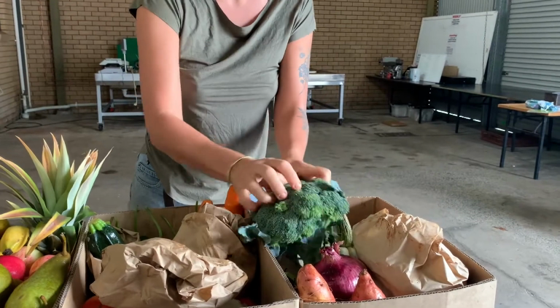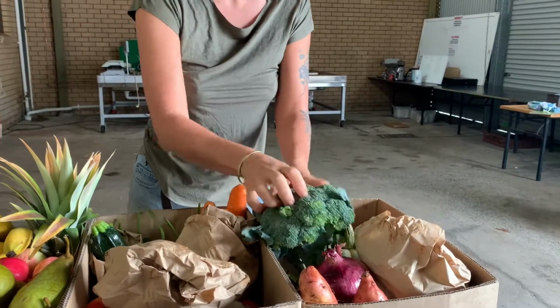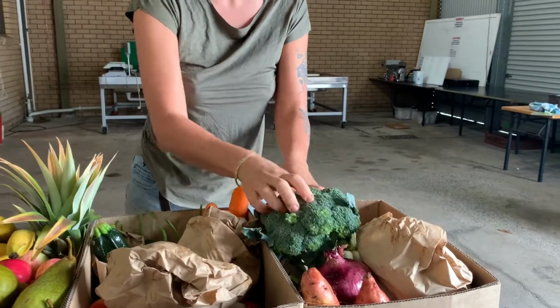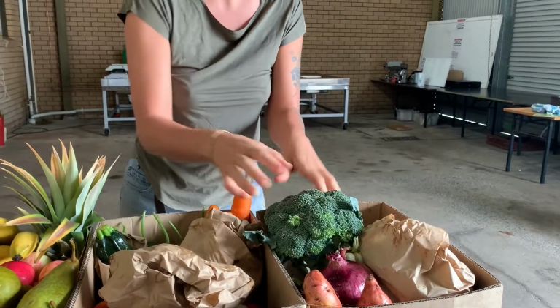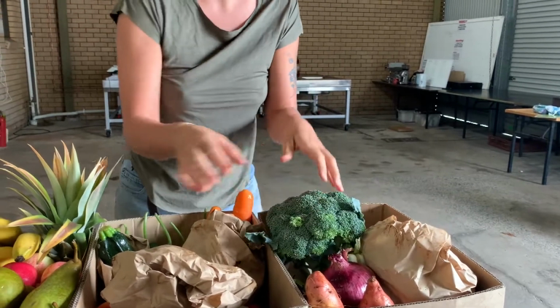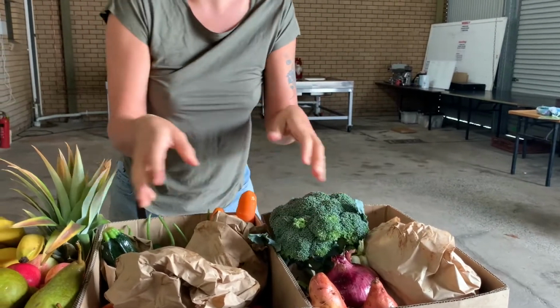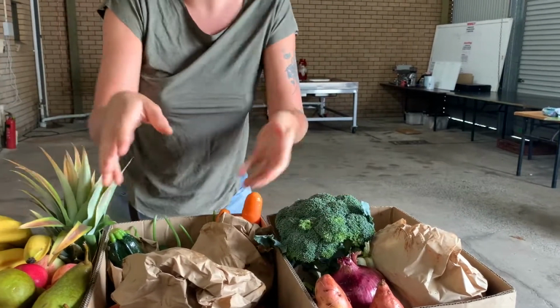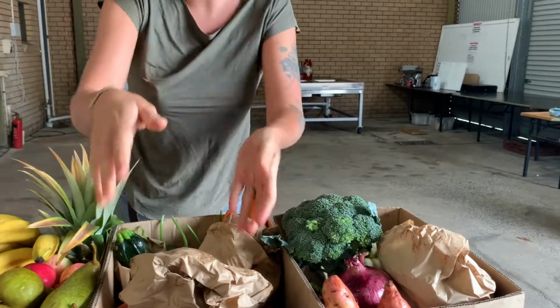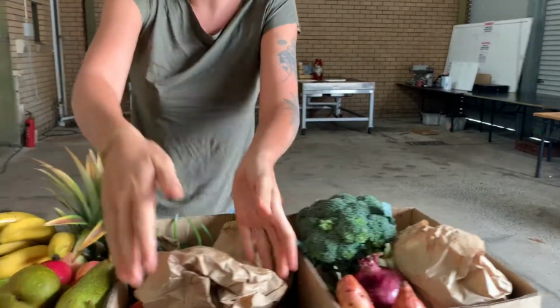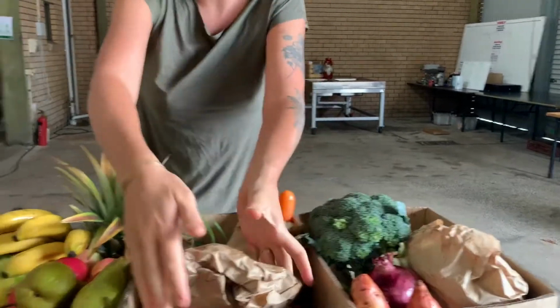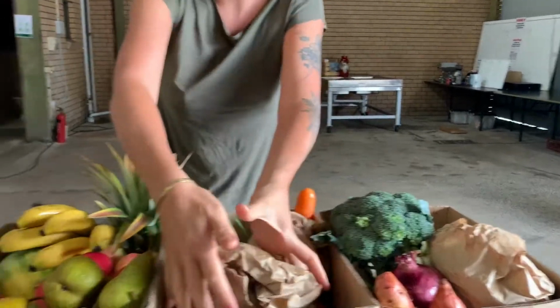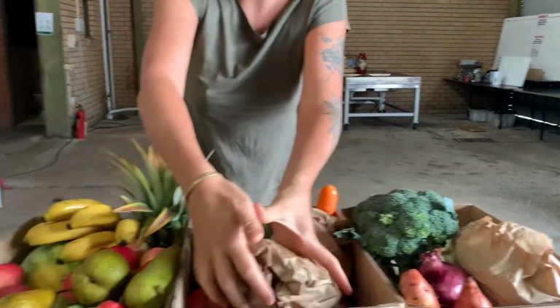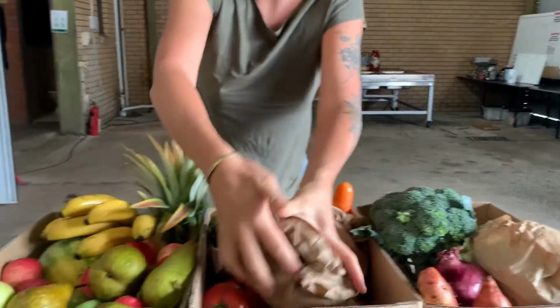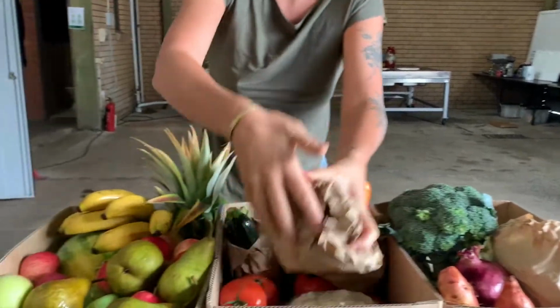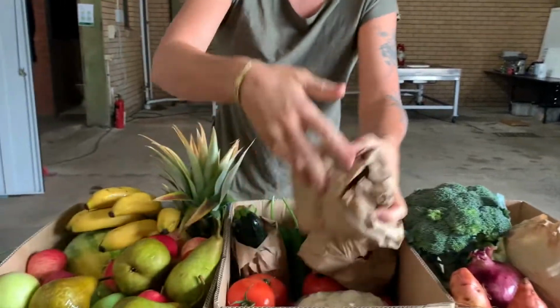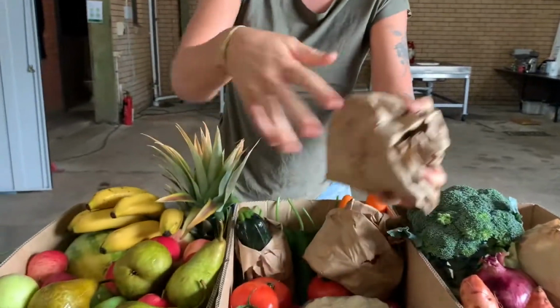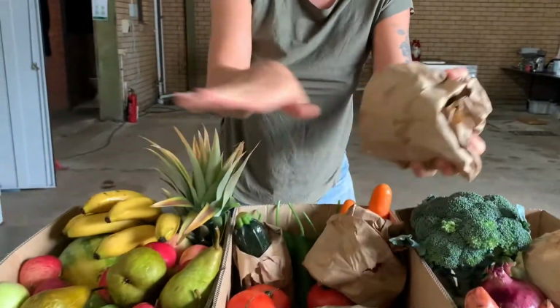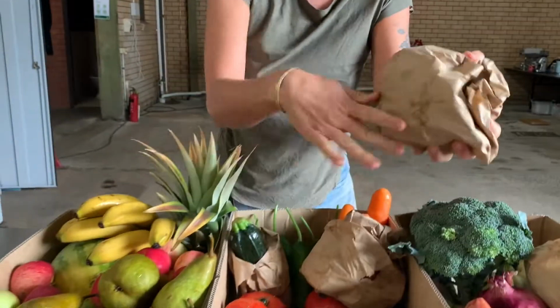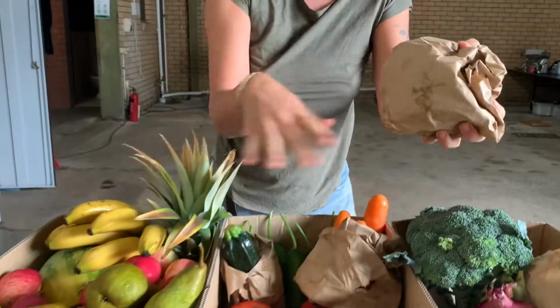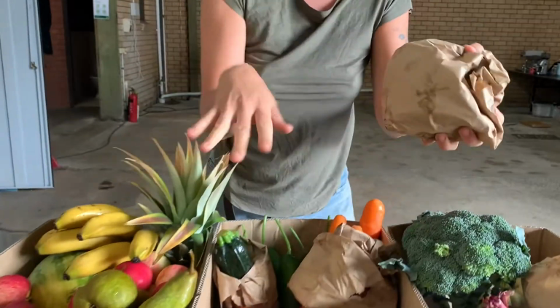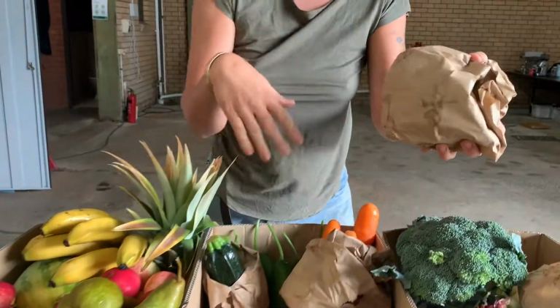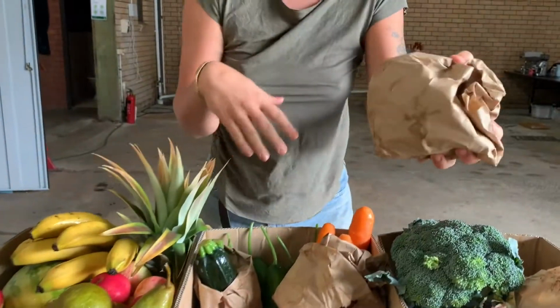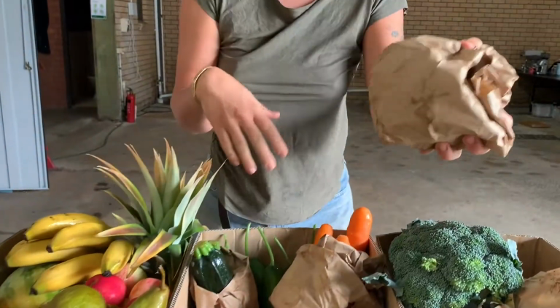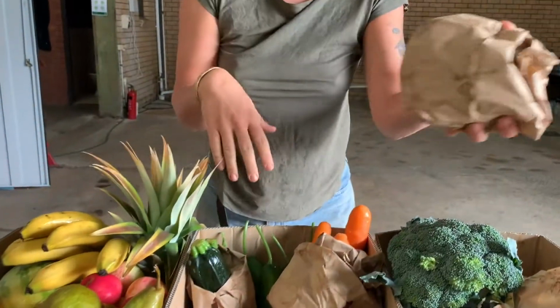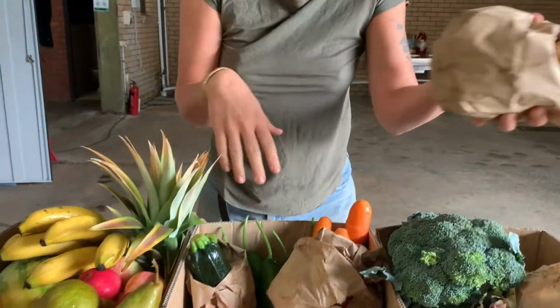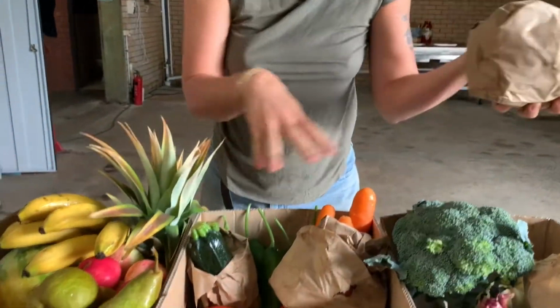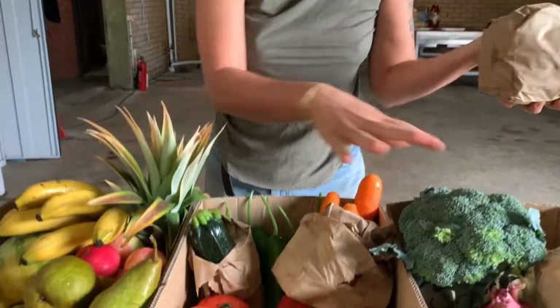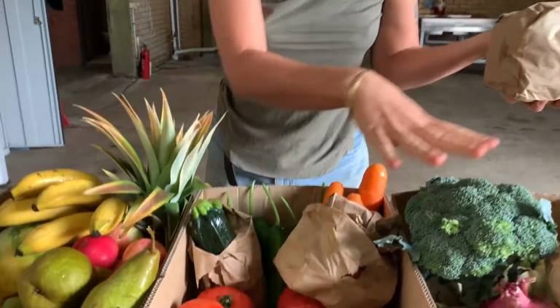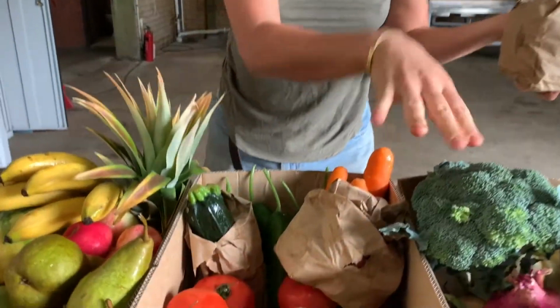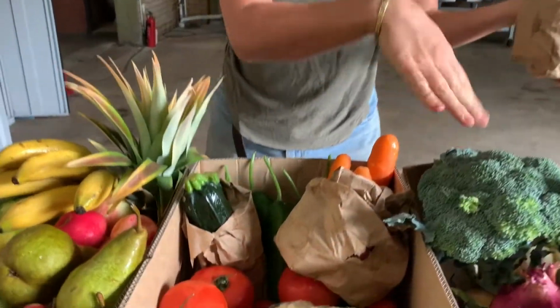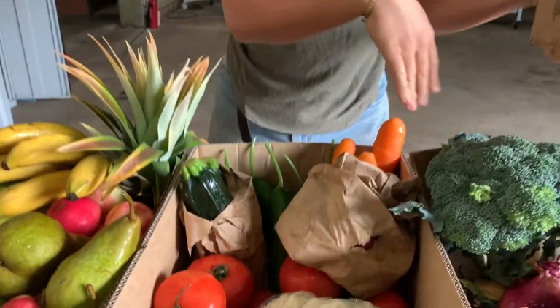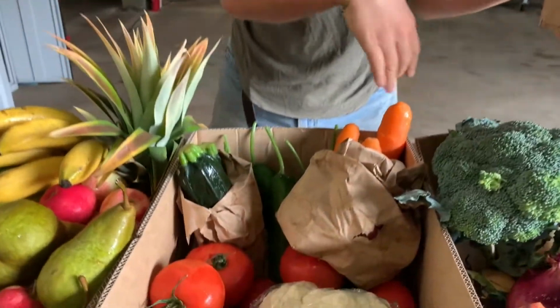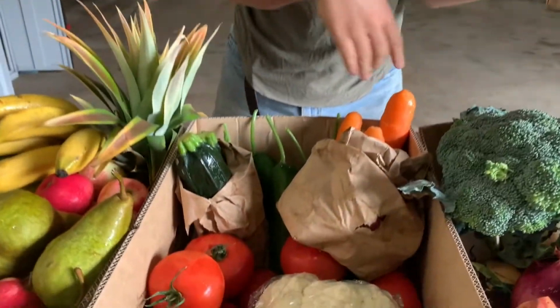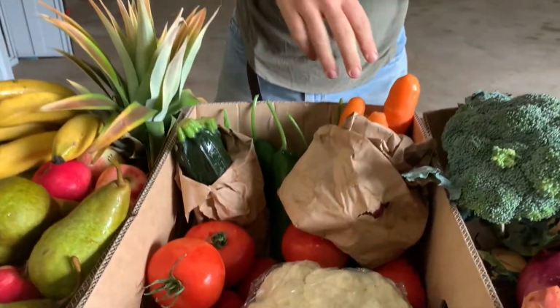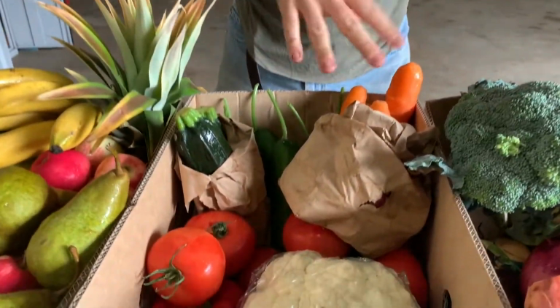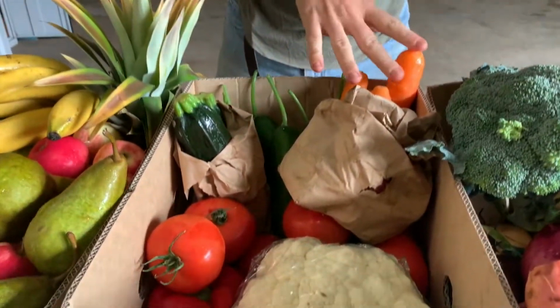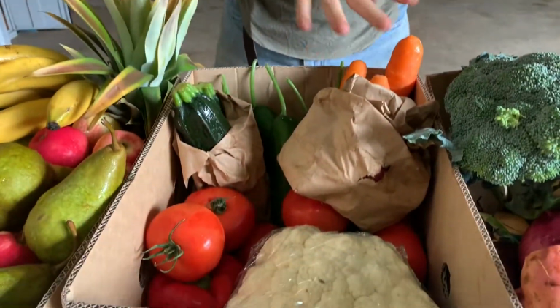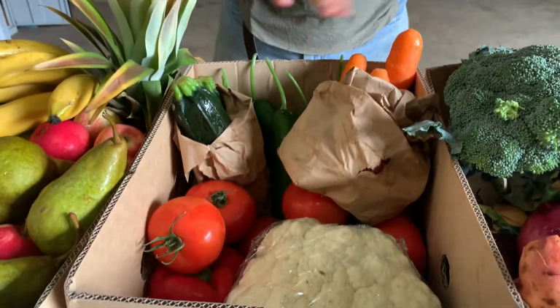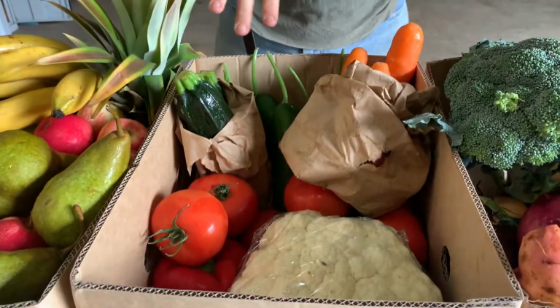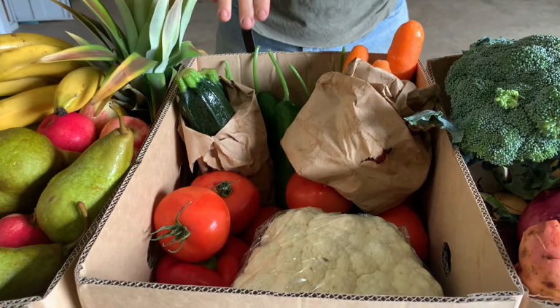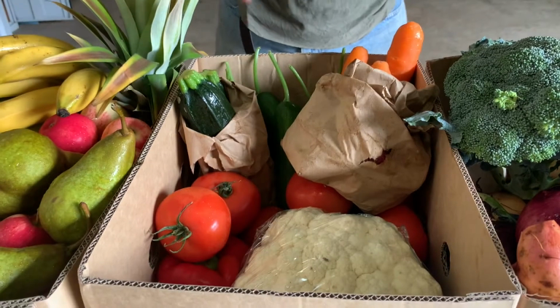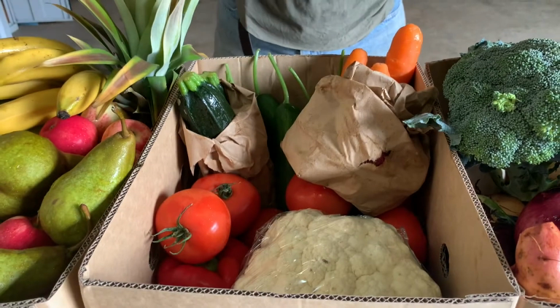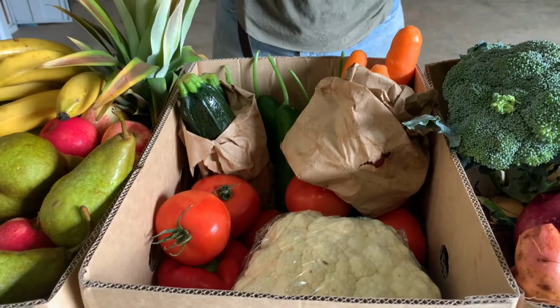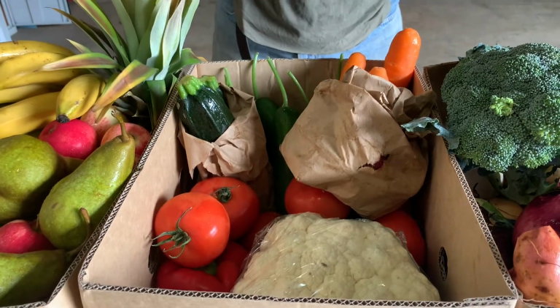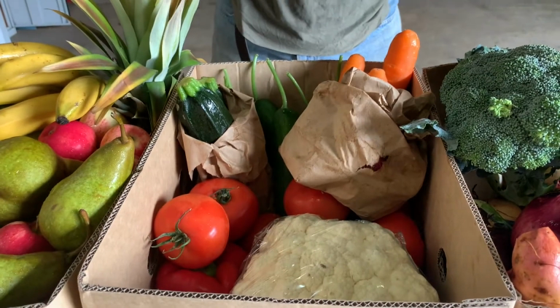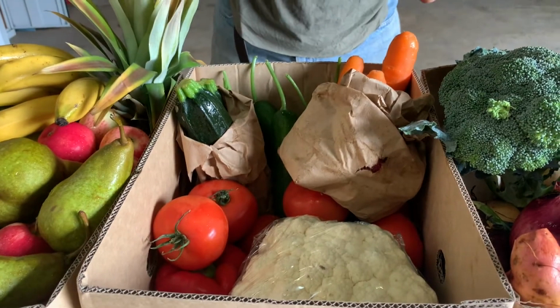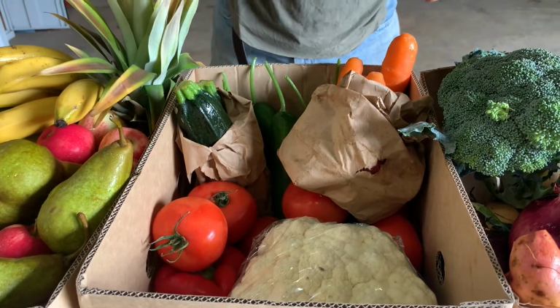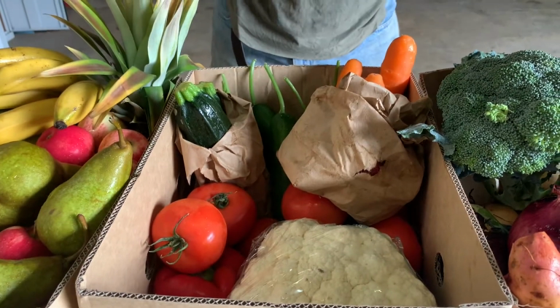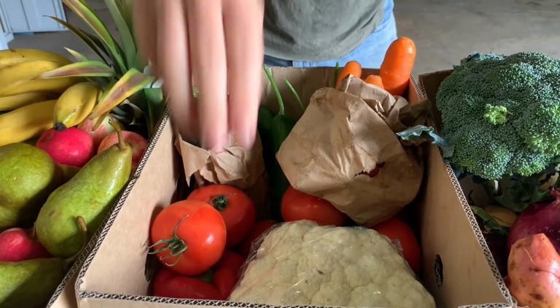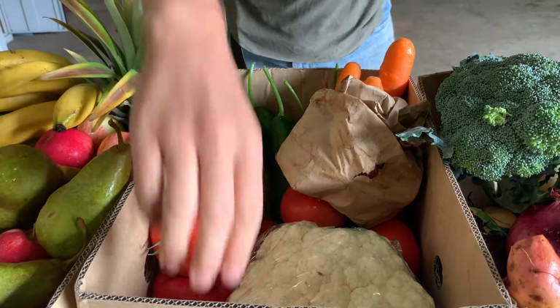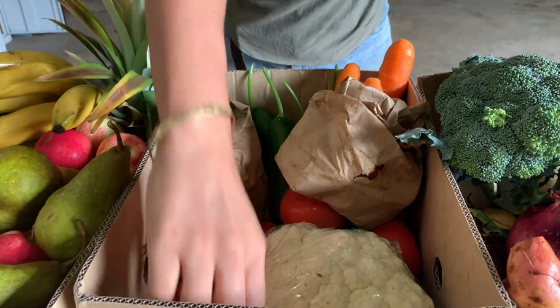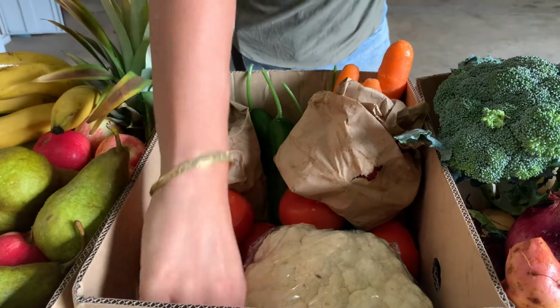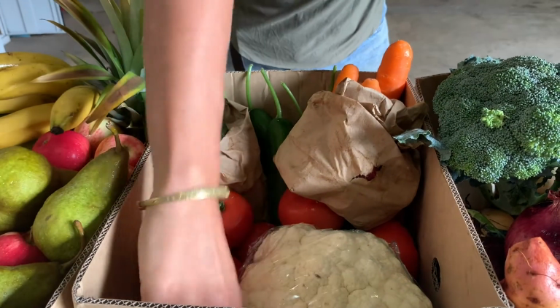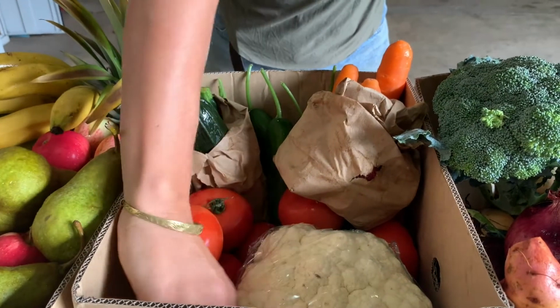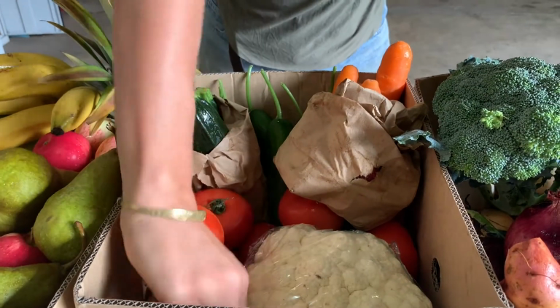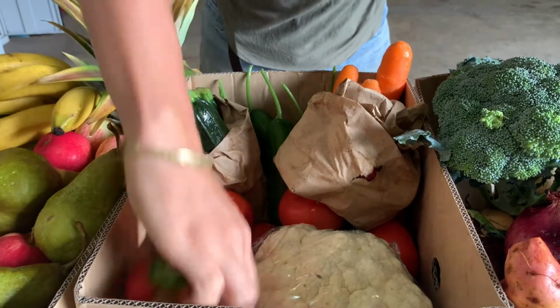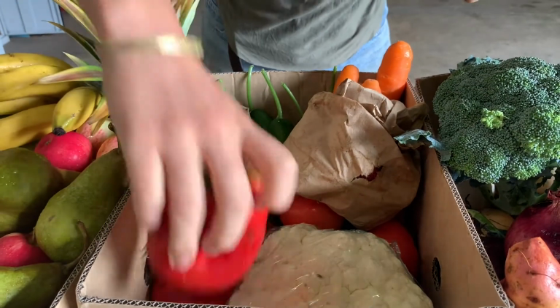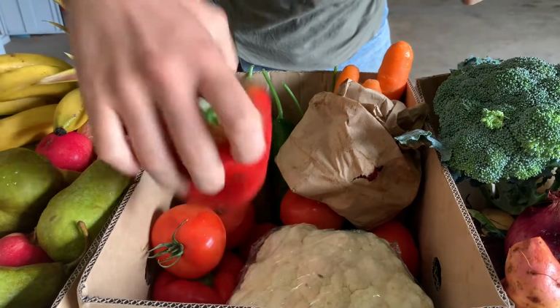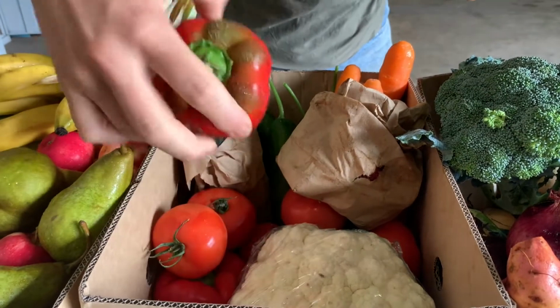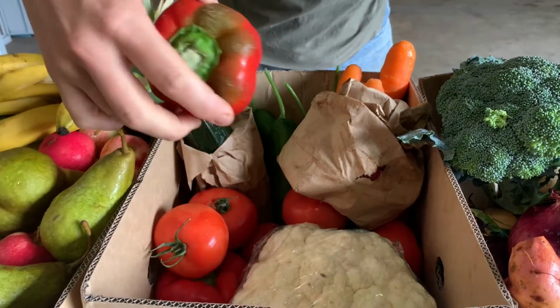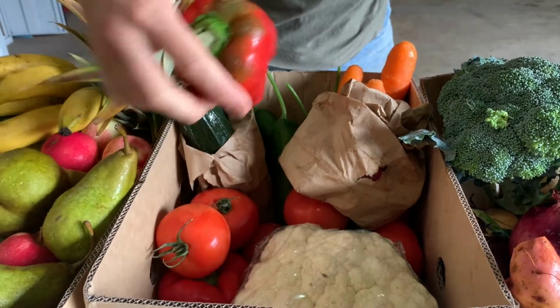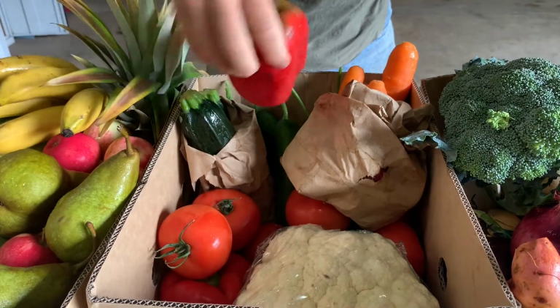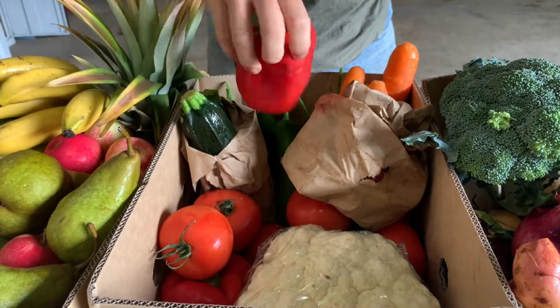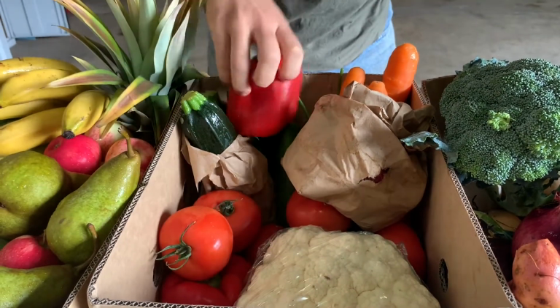We also try and make sure that there's a rainbow of colour on the top, so we've got green and orange and red.